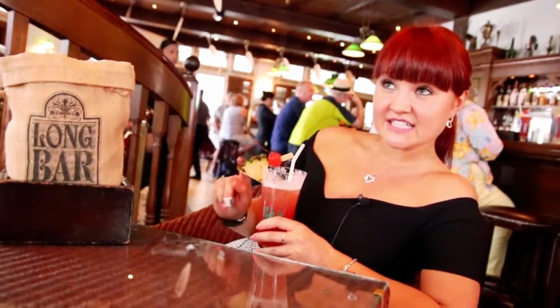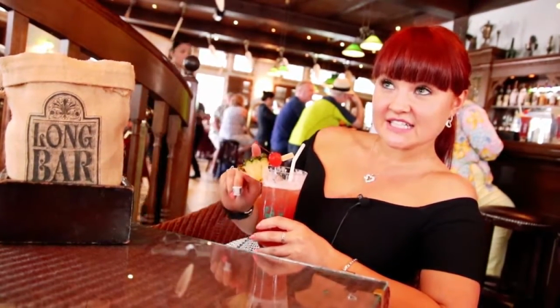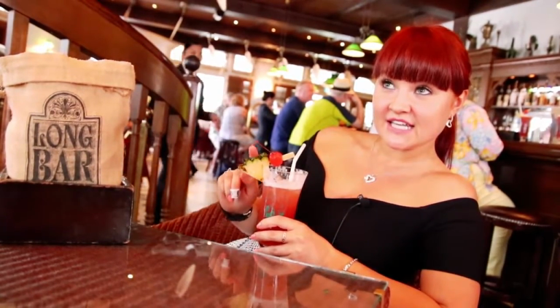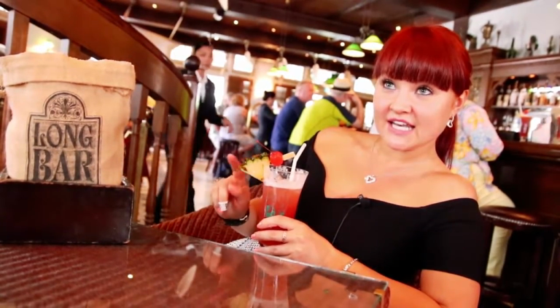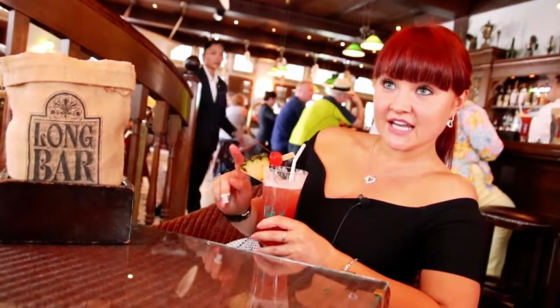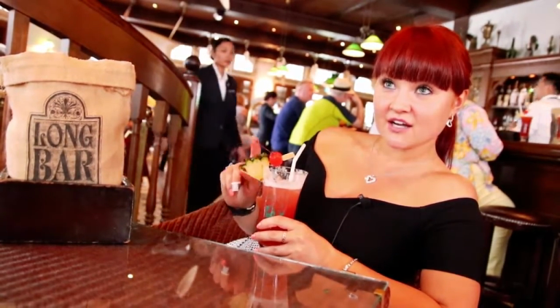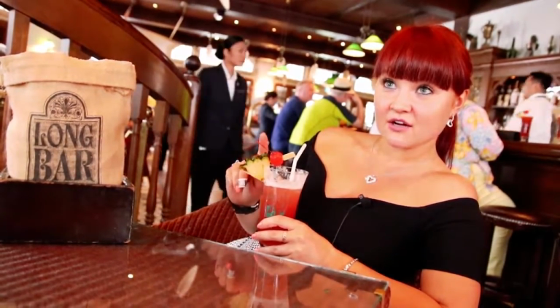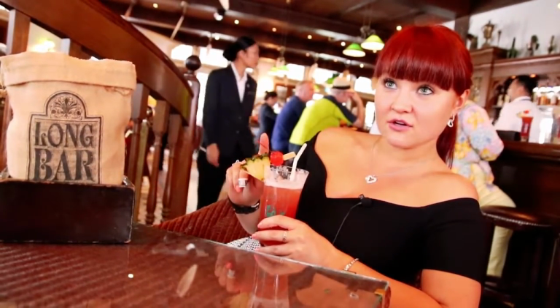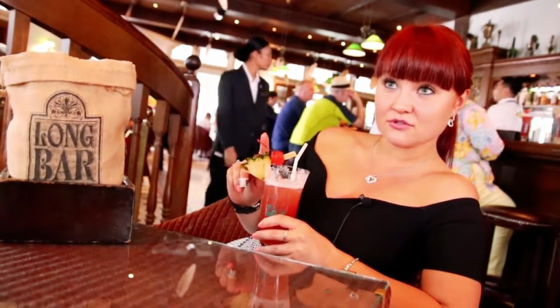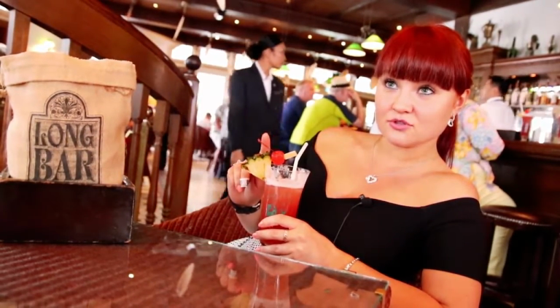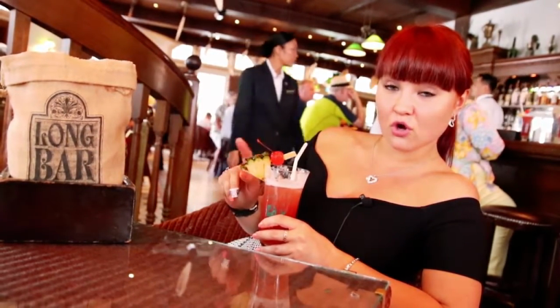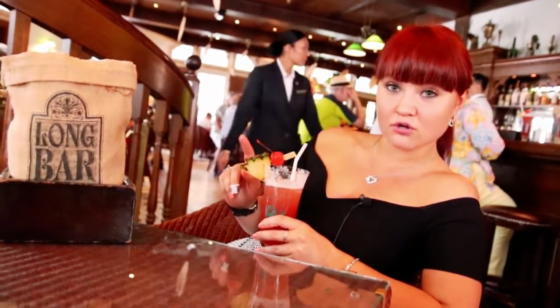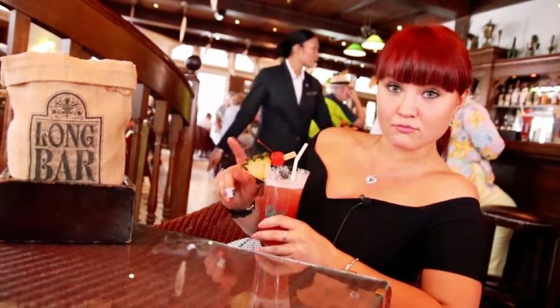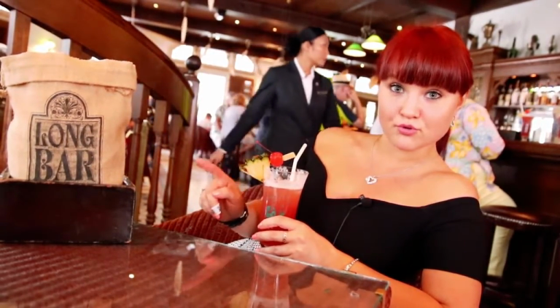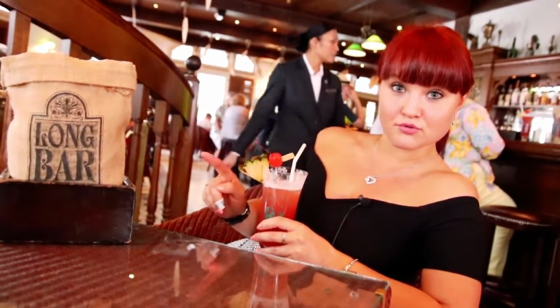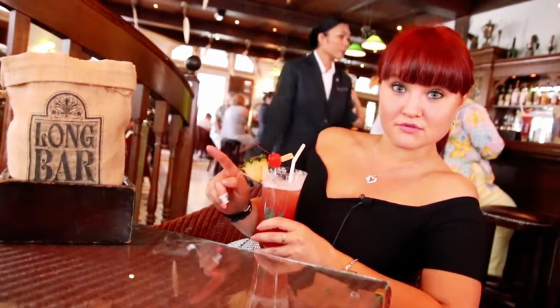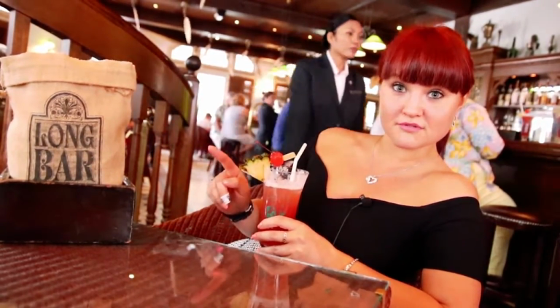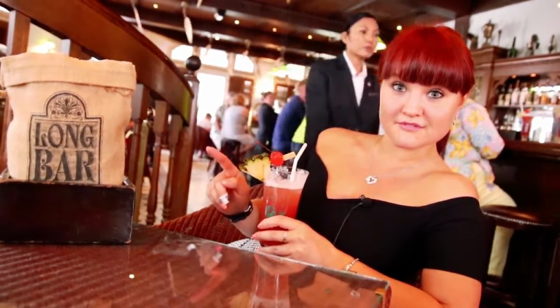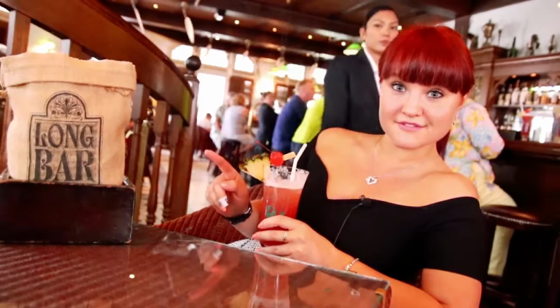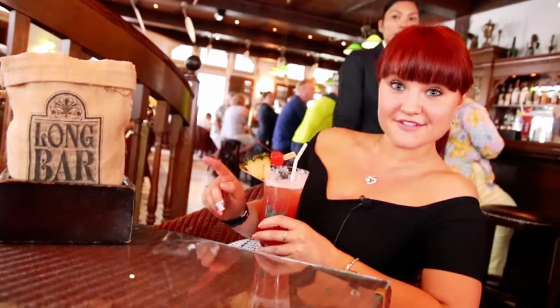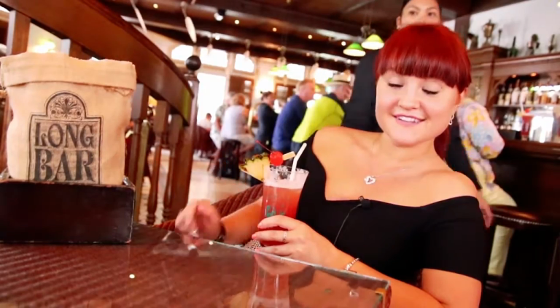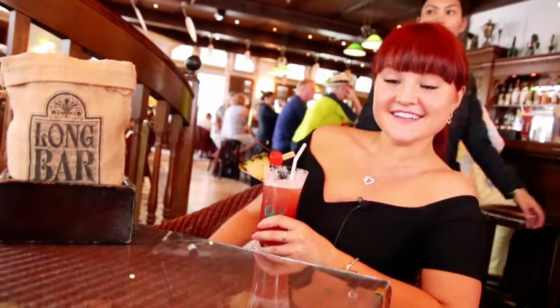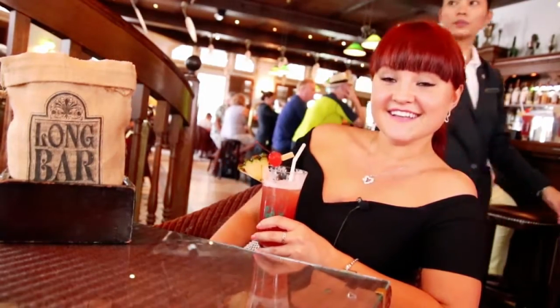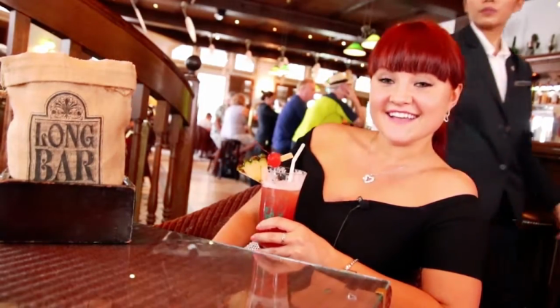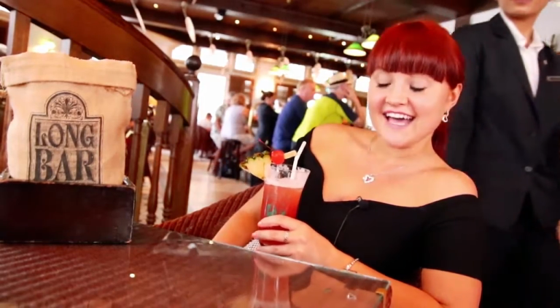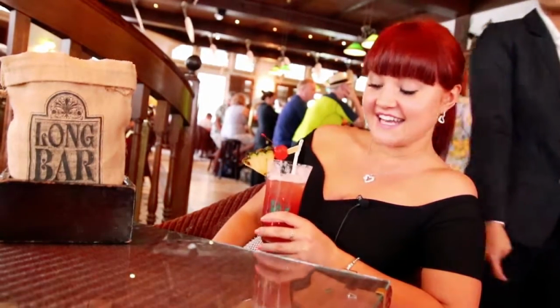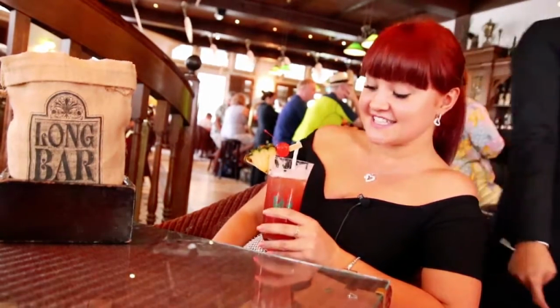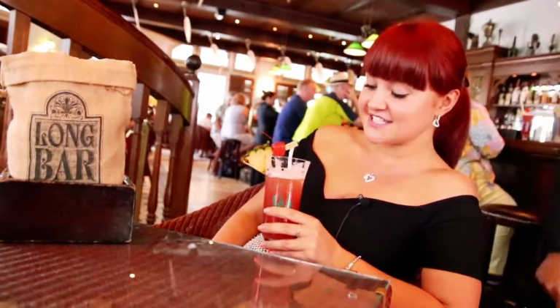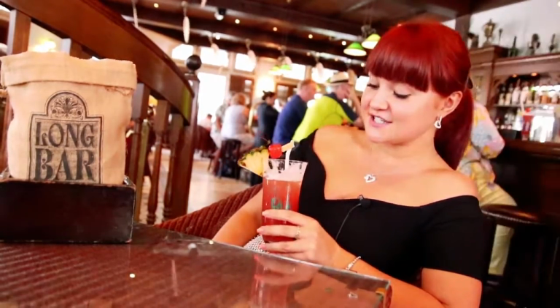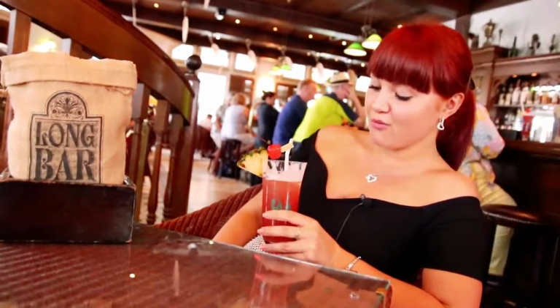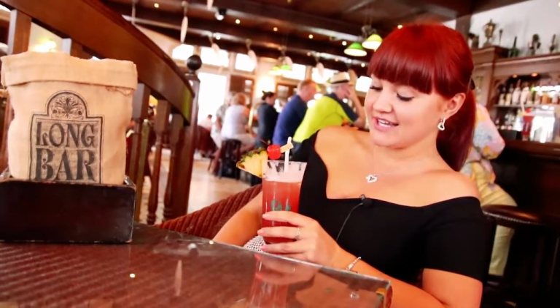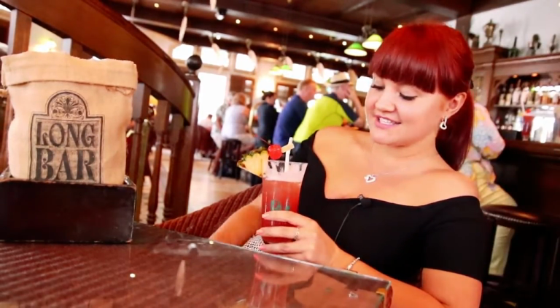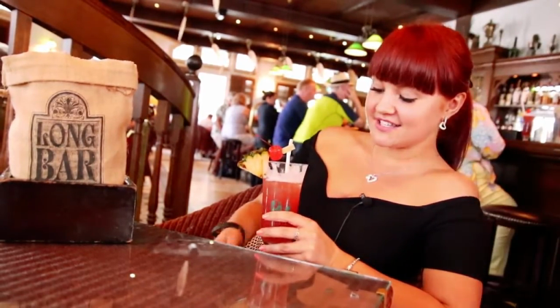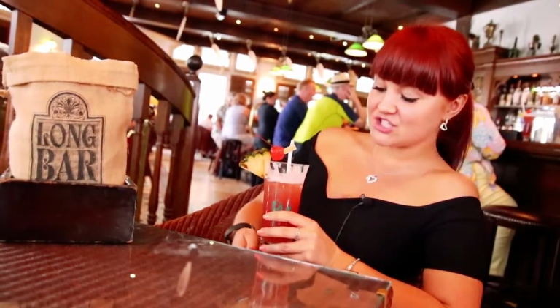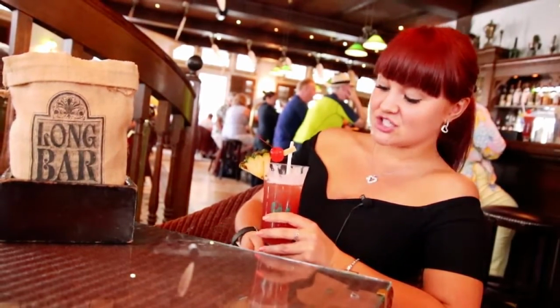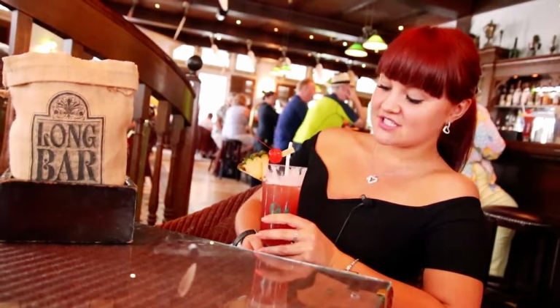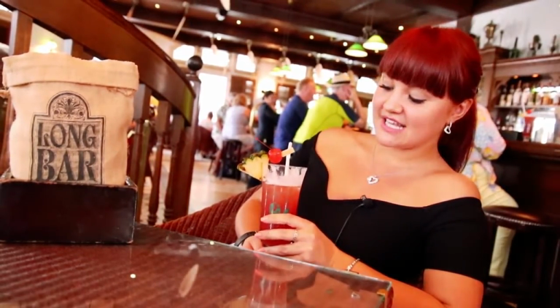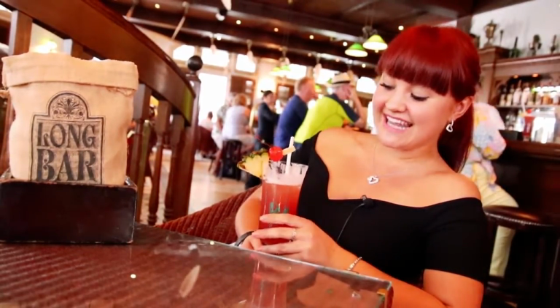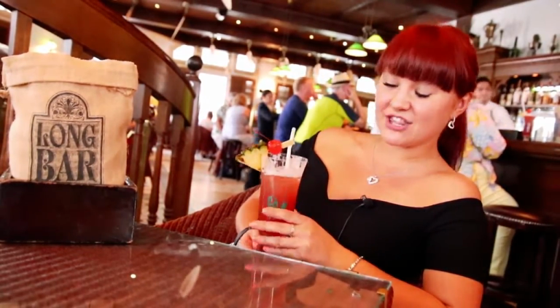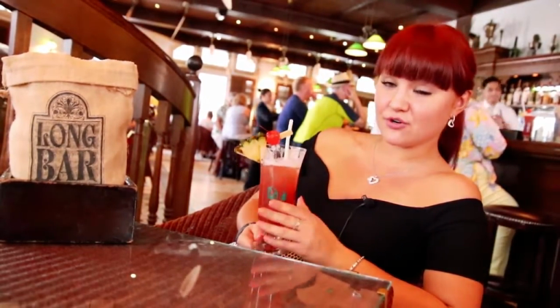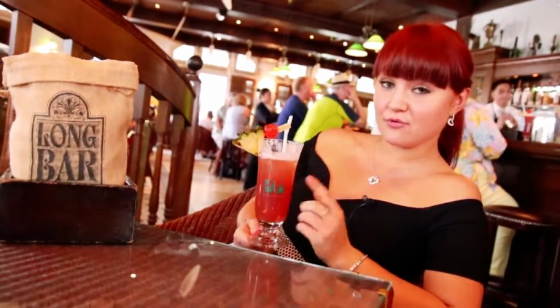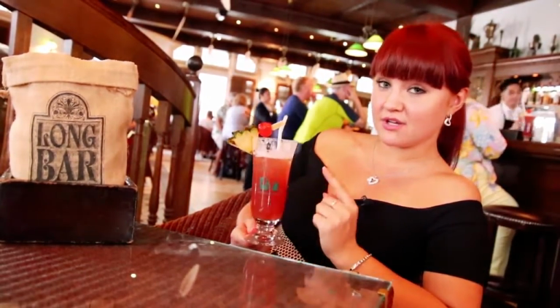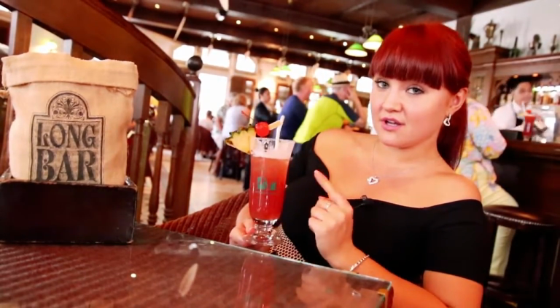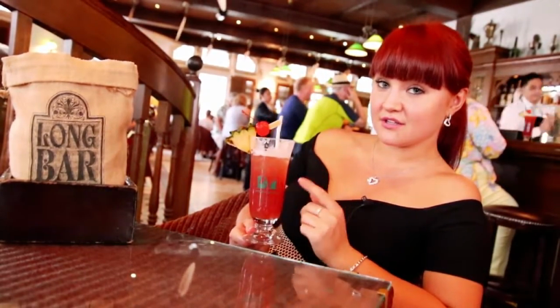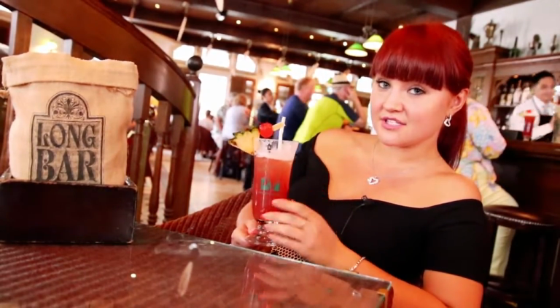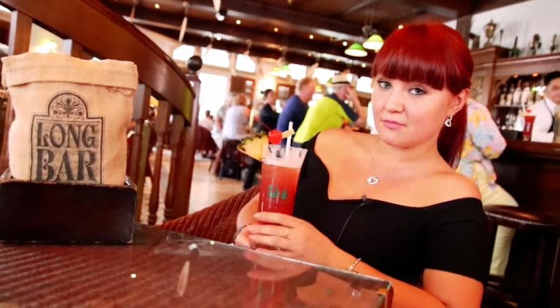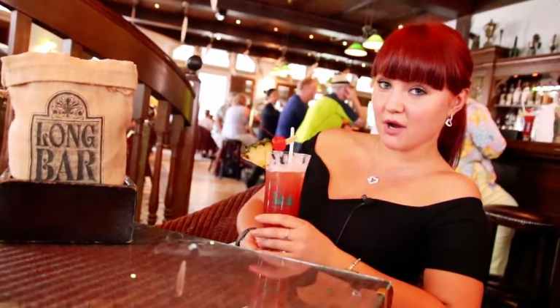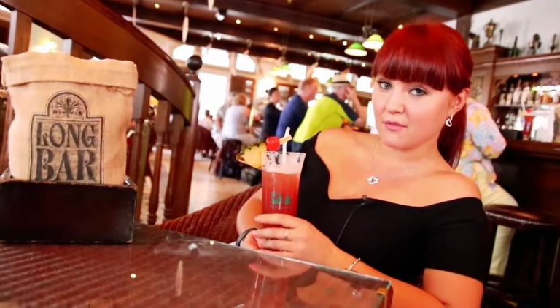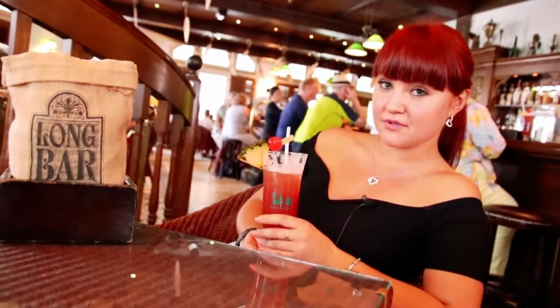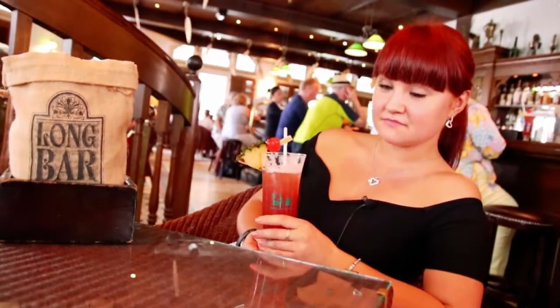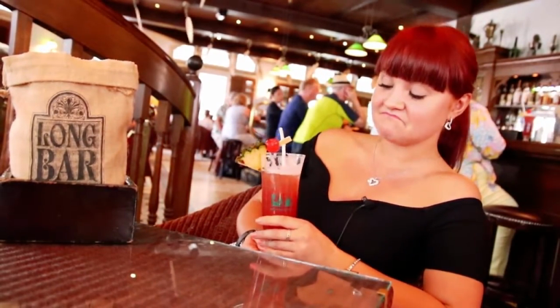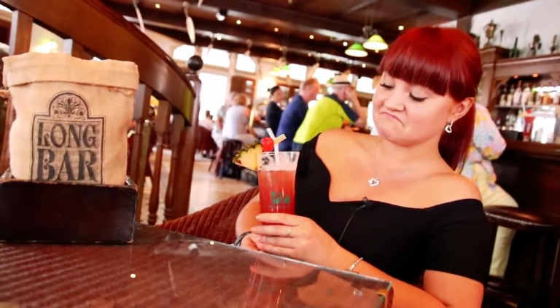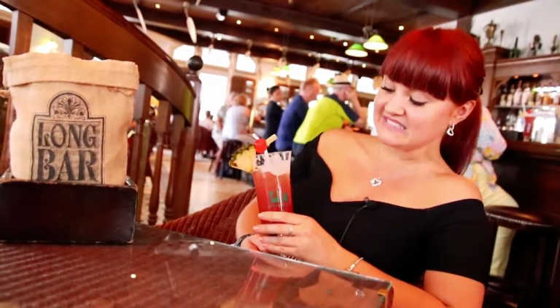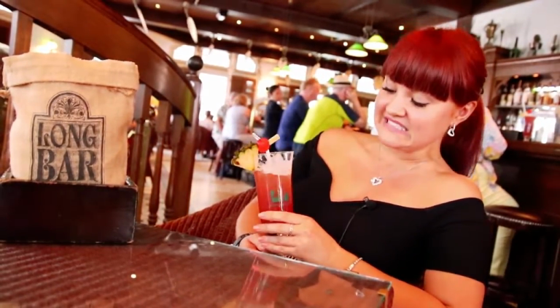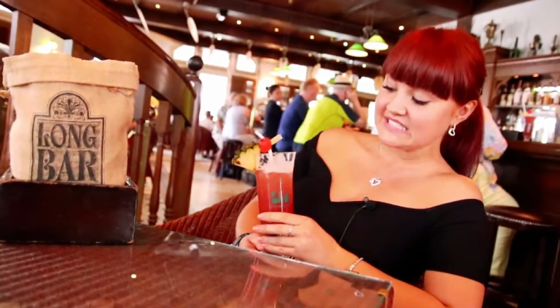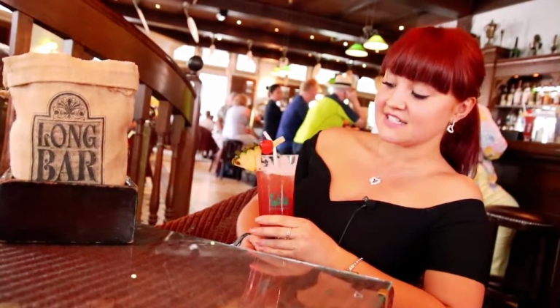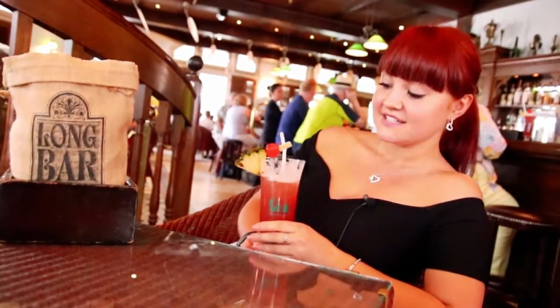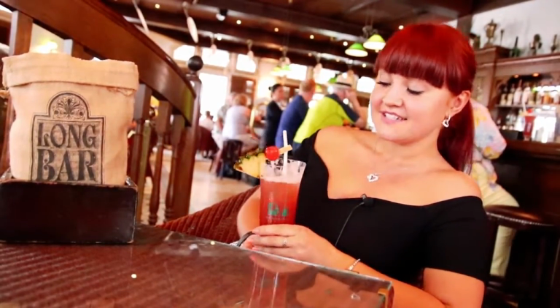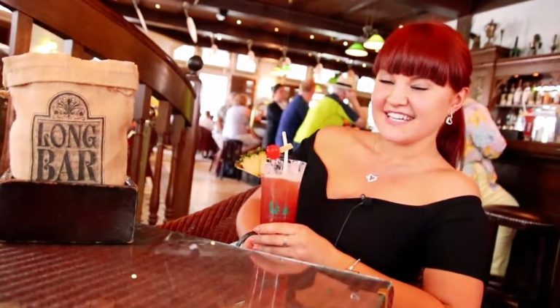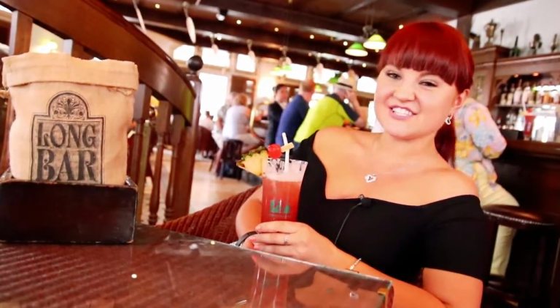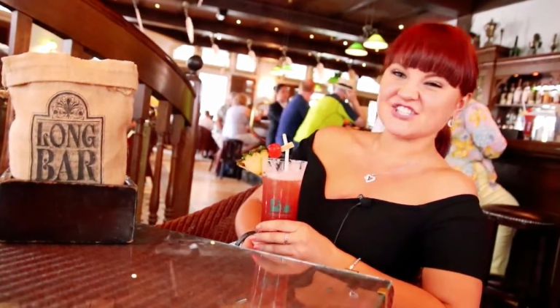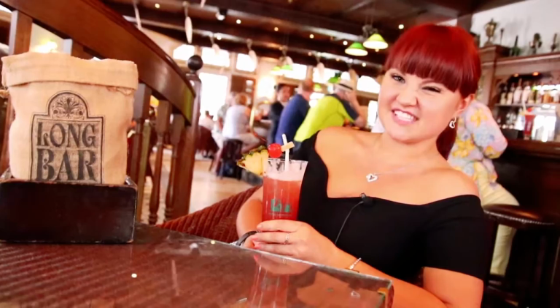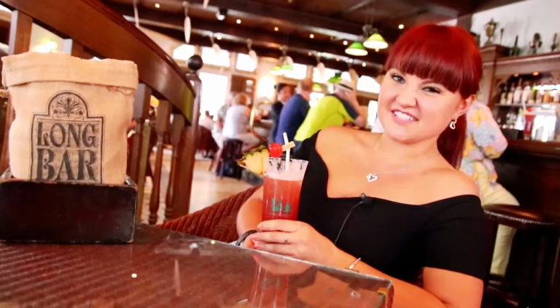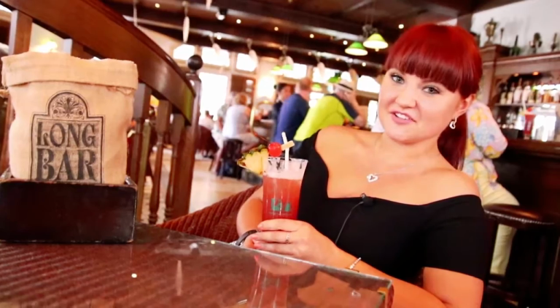No biggie, just sipping on a 100-year-old cocktail — the Singapore Sling. It's quite delicious, and at 31 dollars a cup, it's a deal.